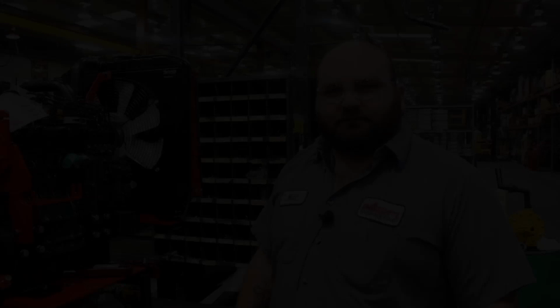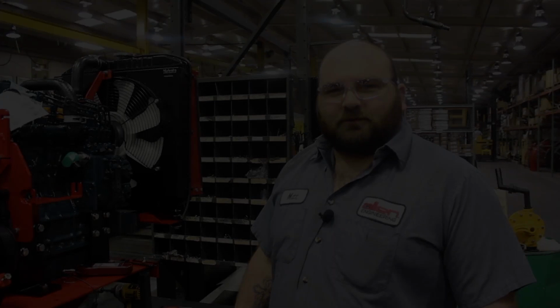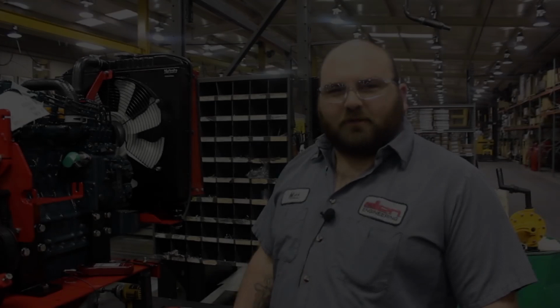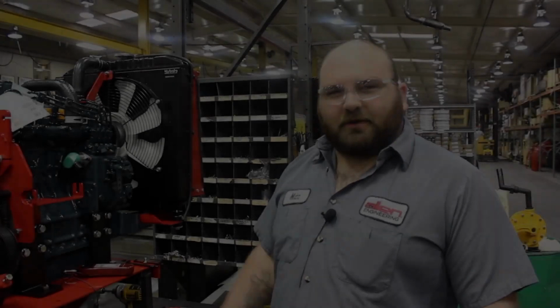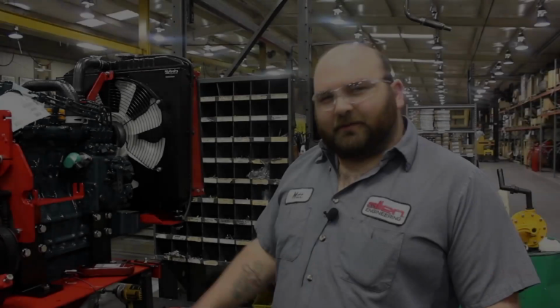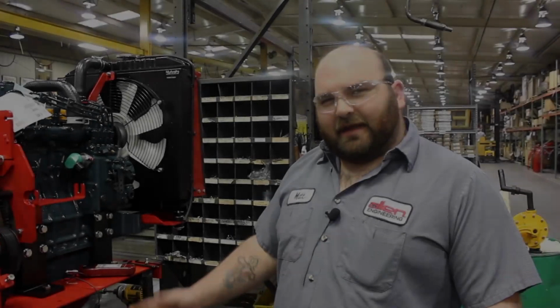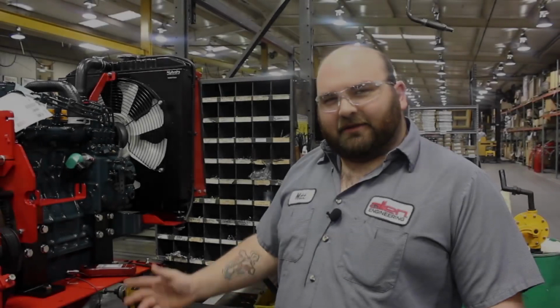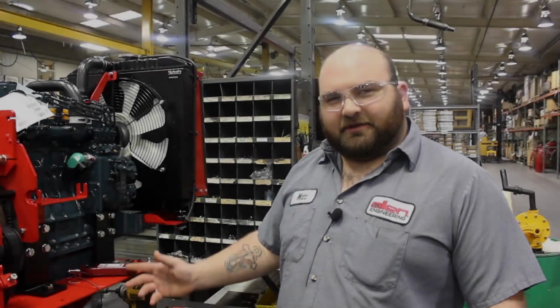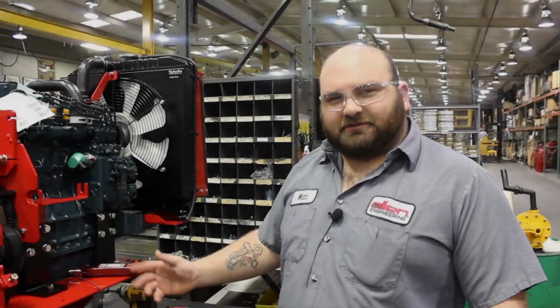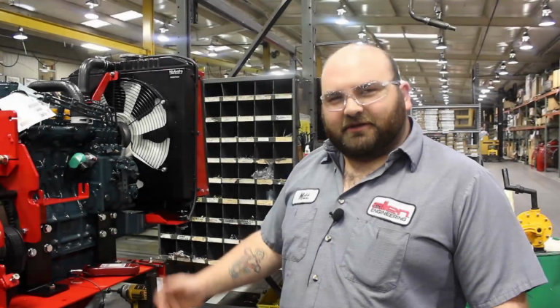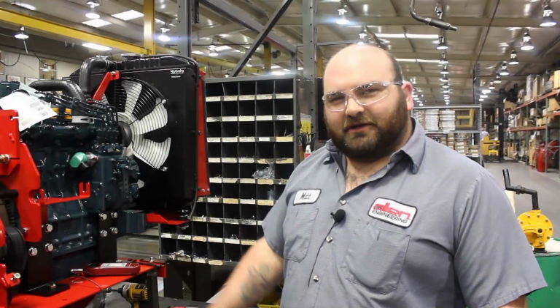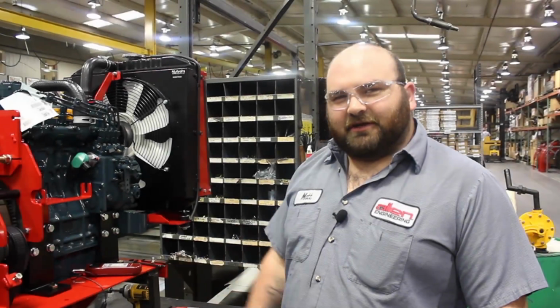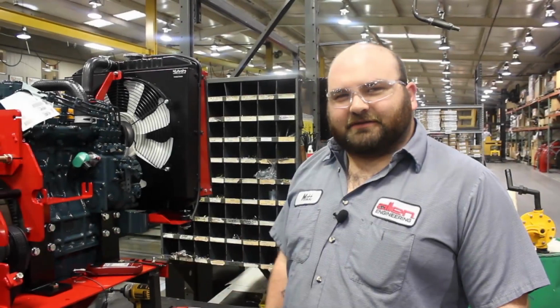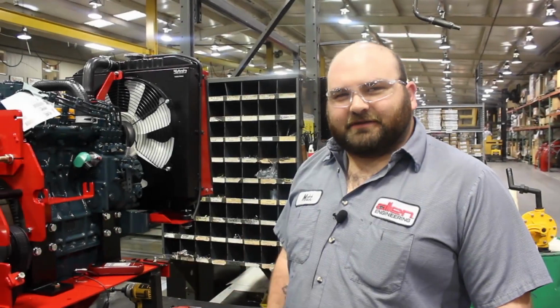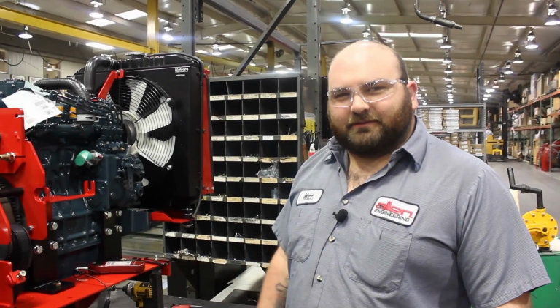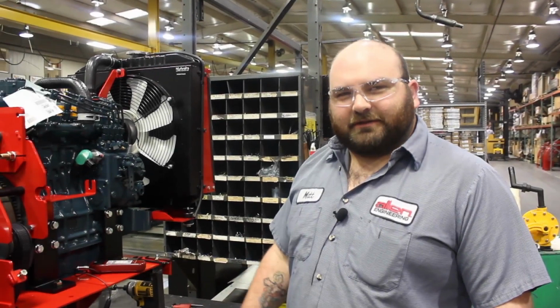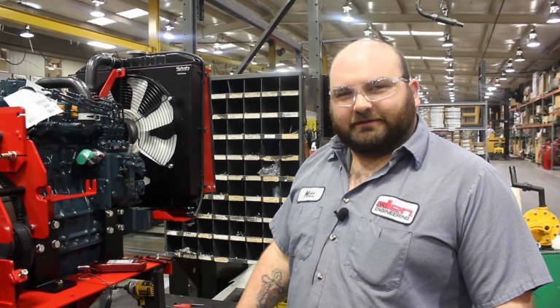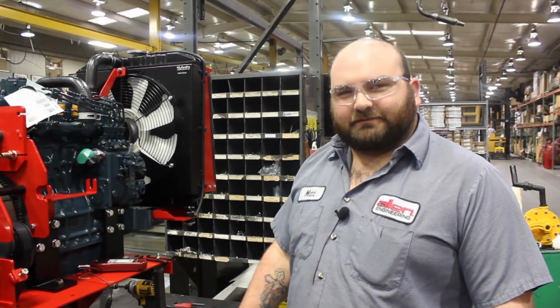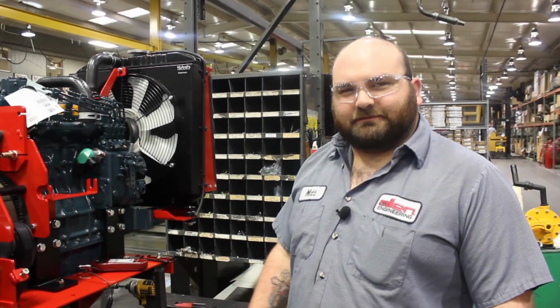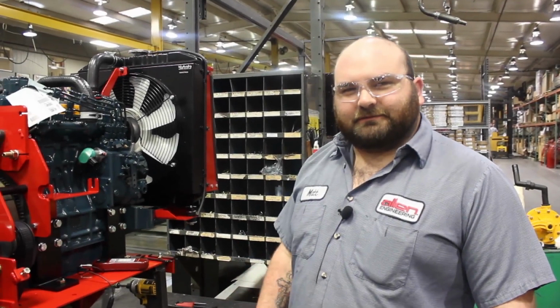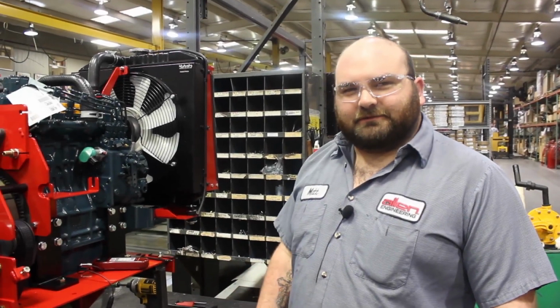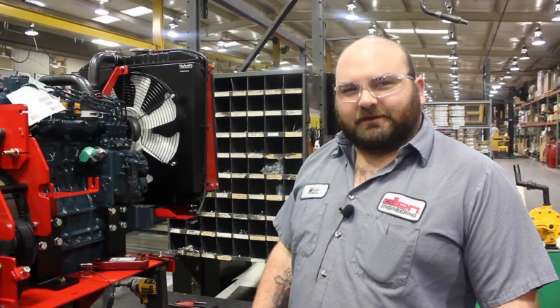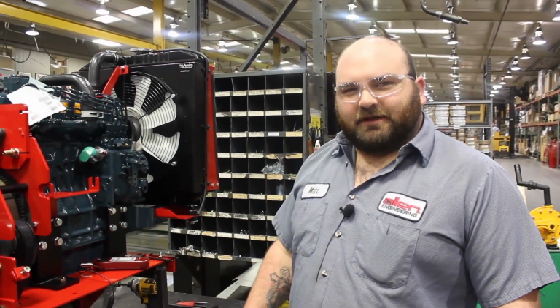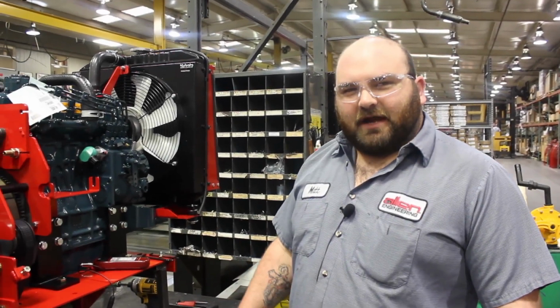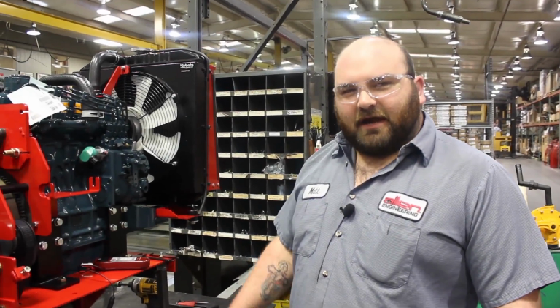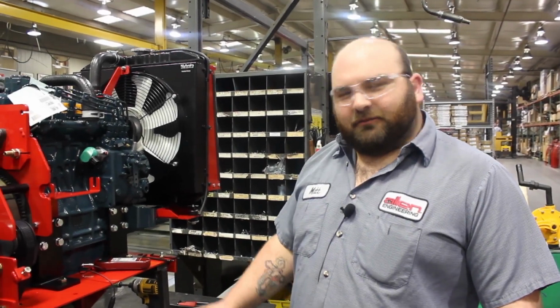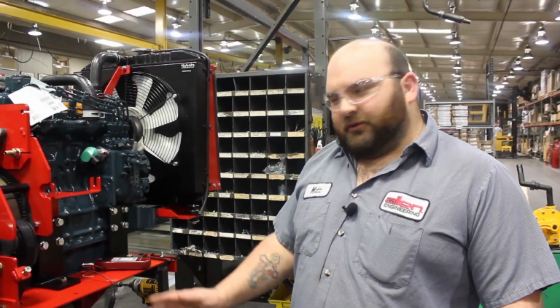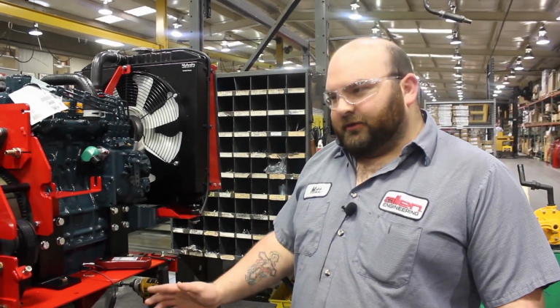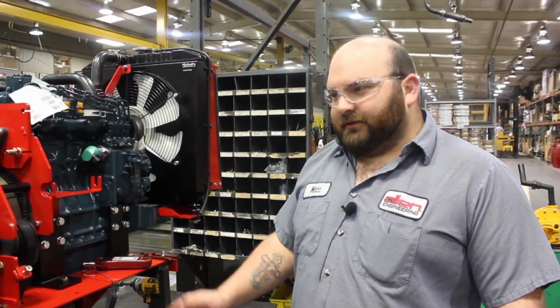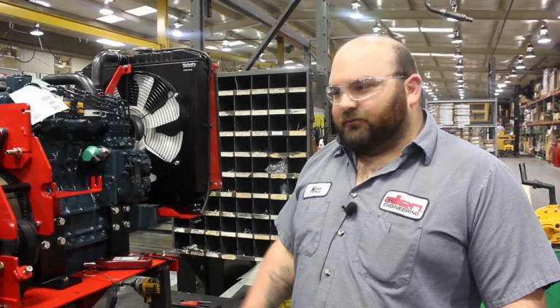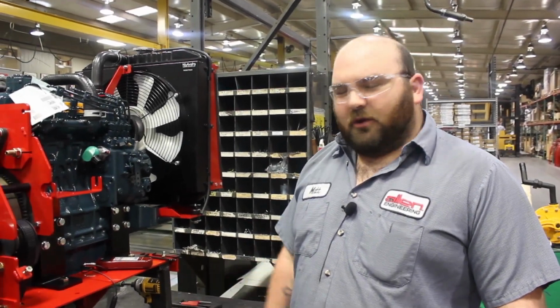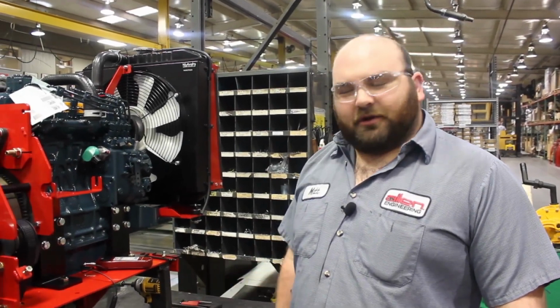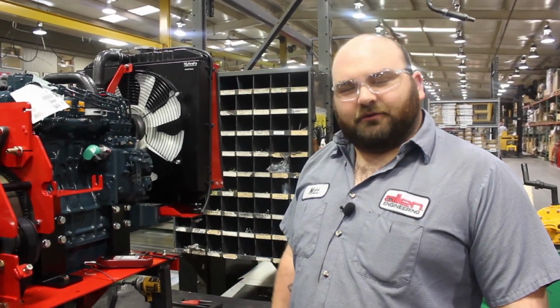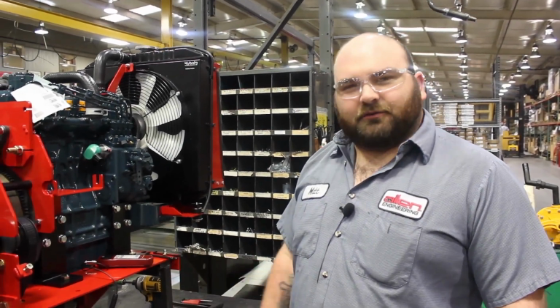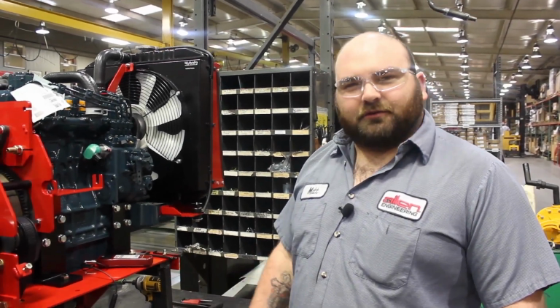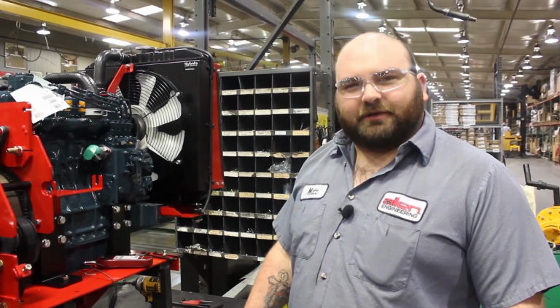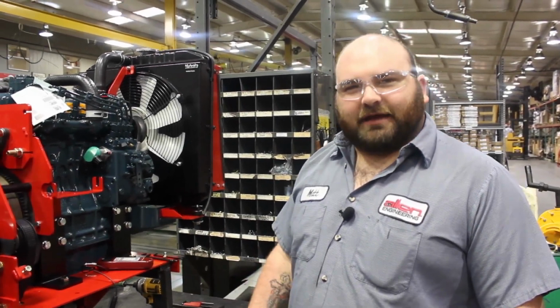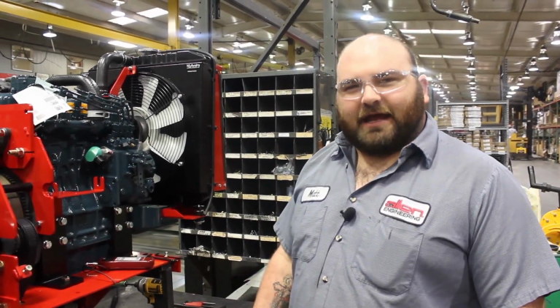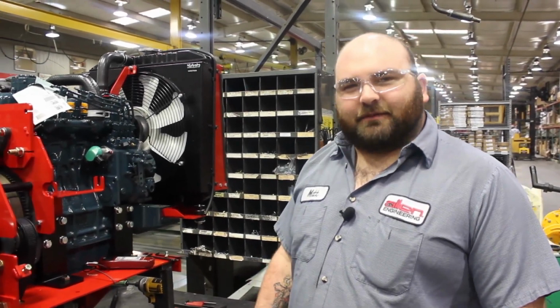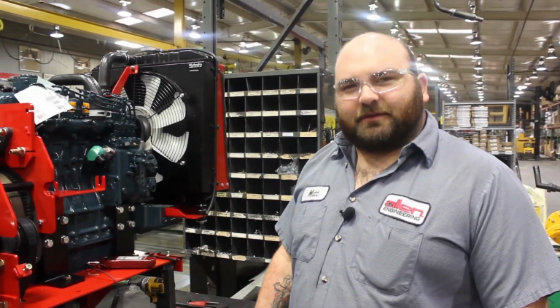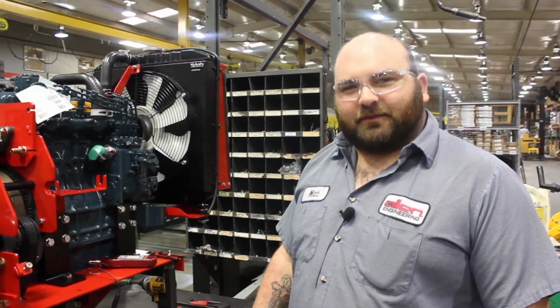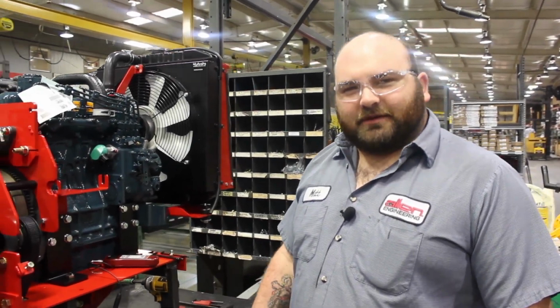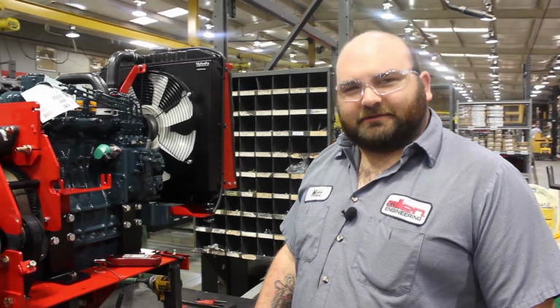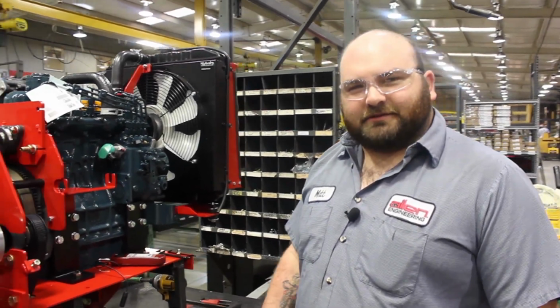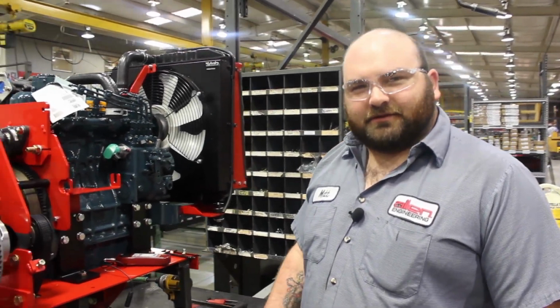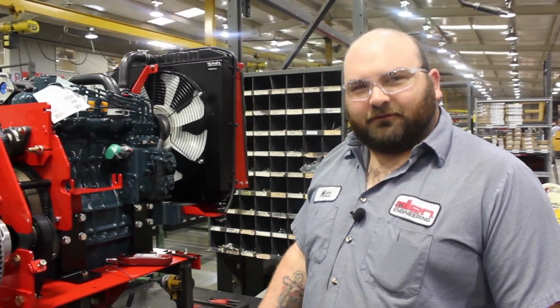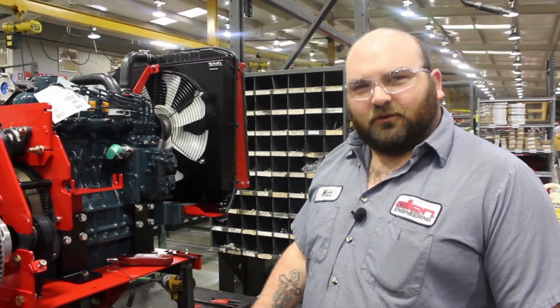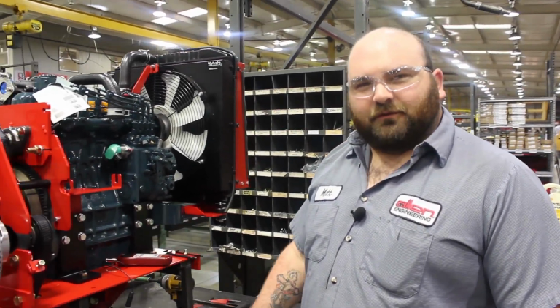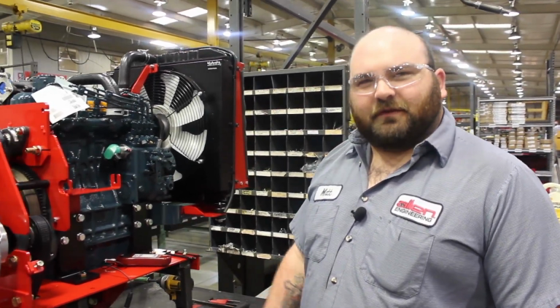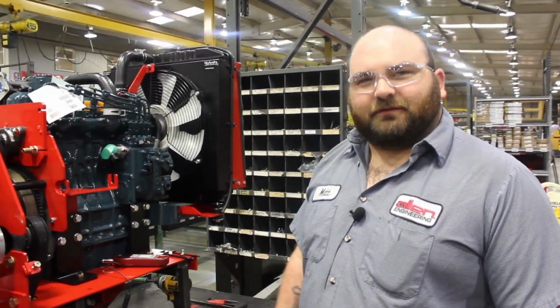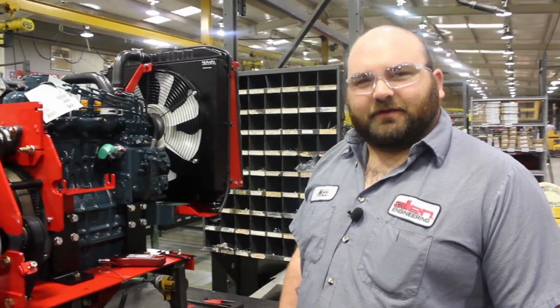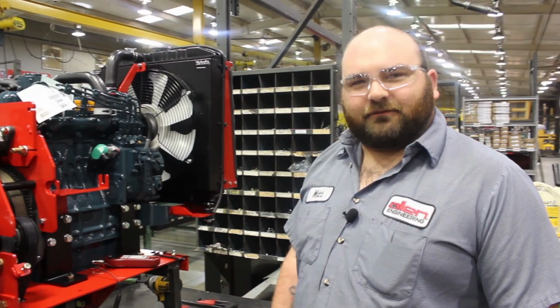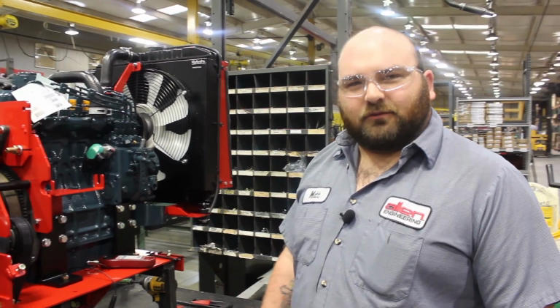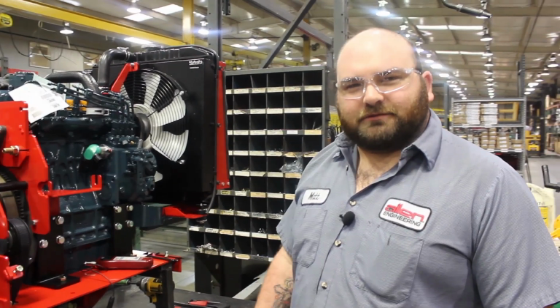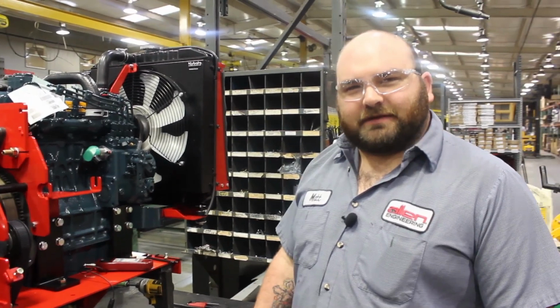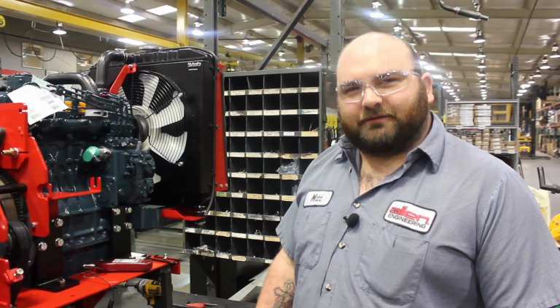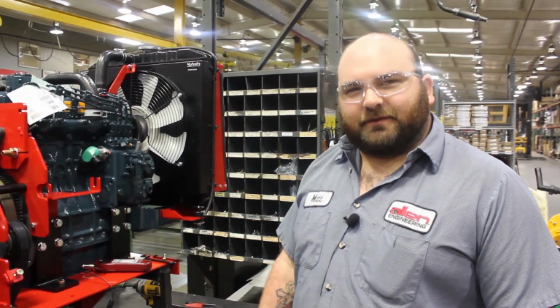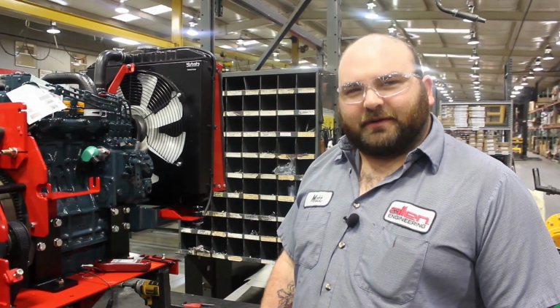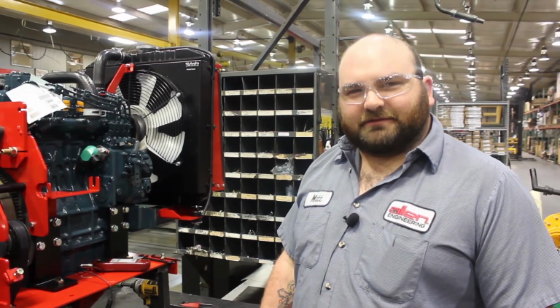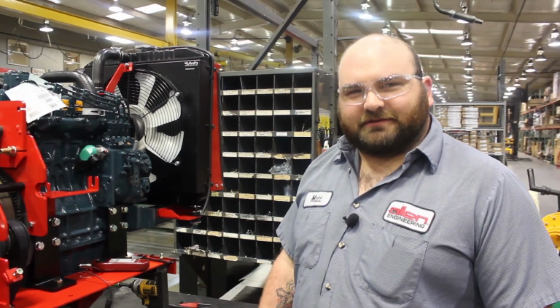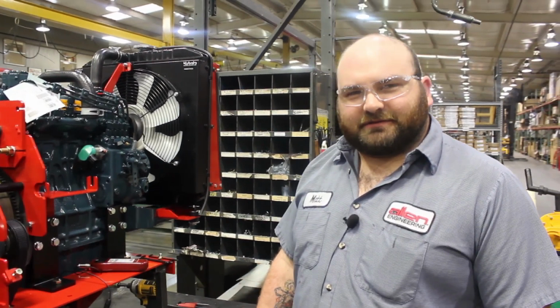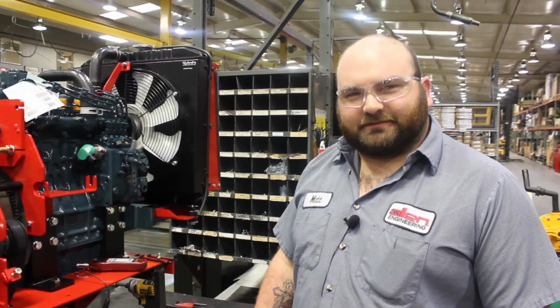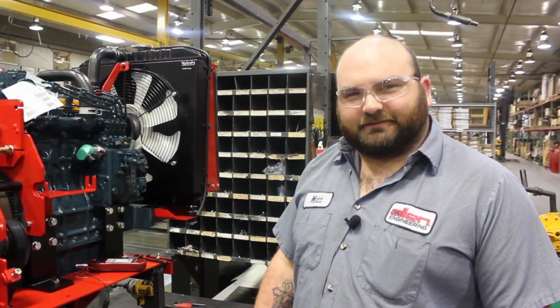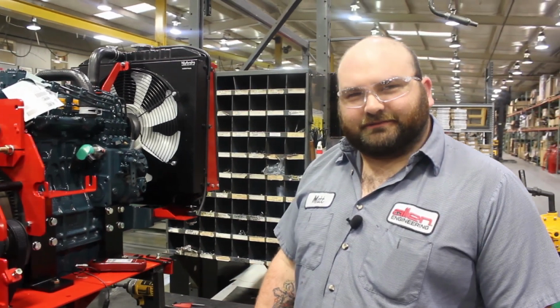Welcome to Allen Engineering Assembly. I'm going to walk you through the alignment process of the 450 and 470 belt system.